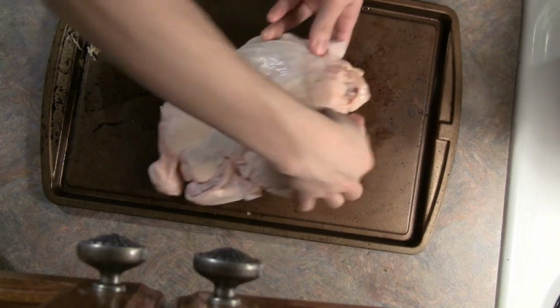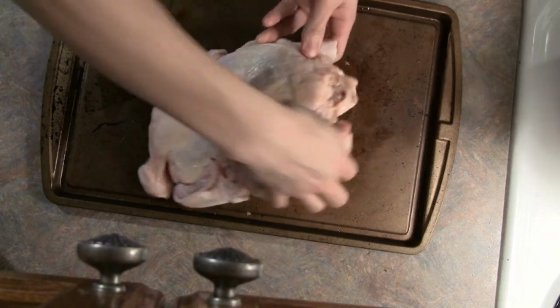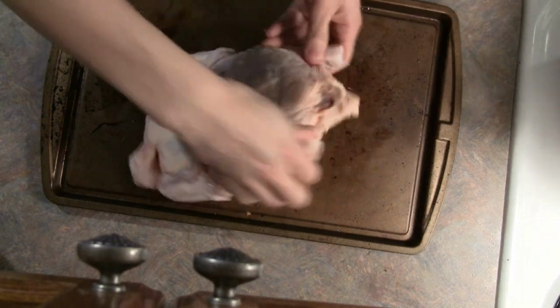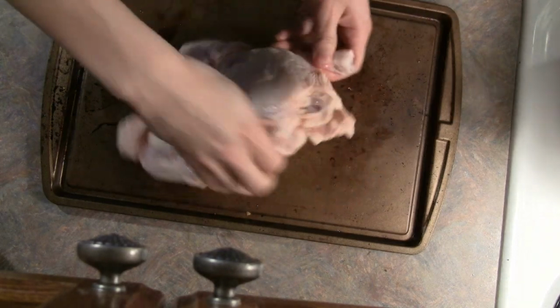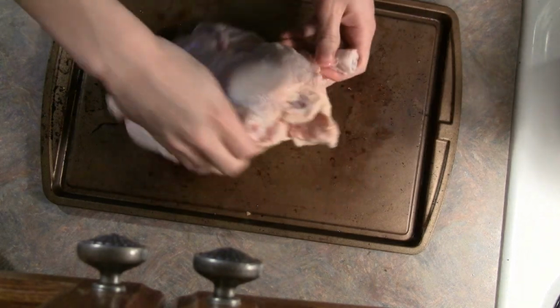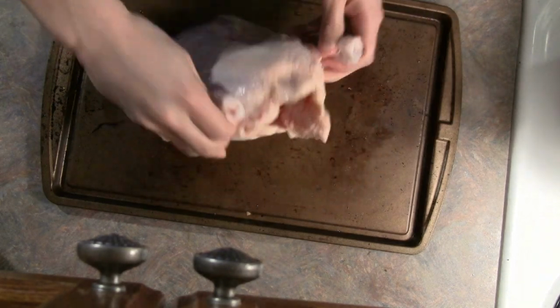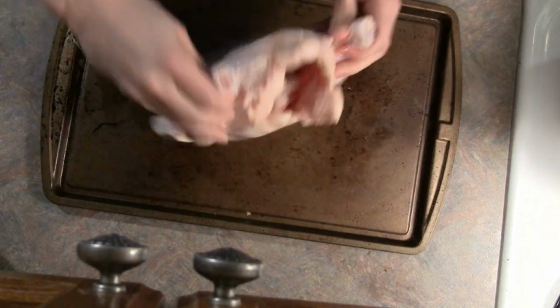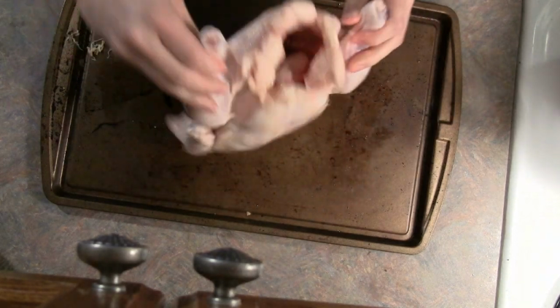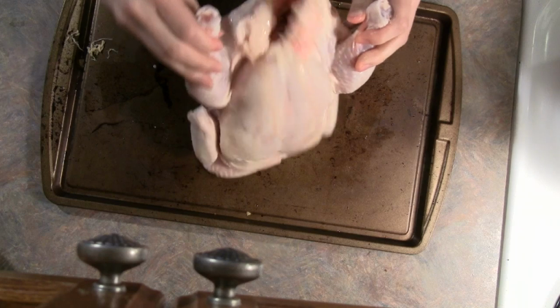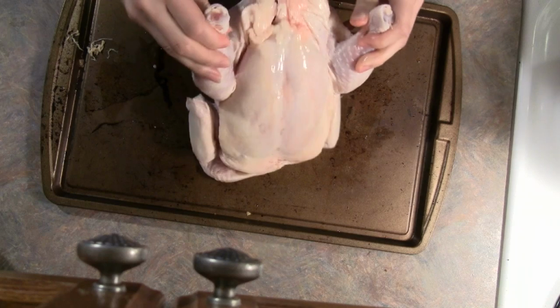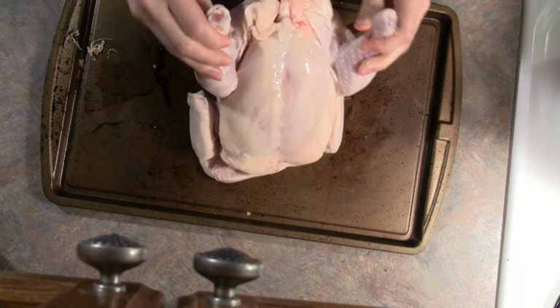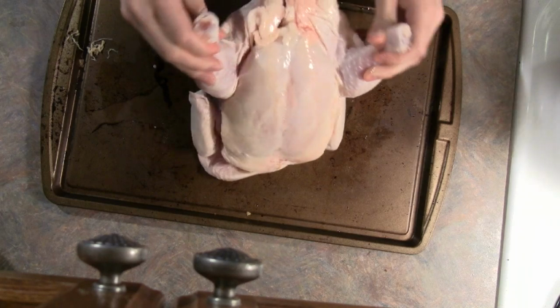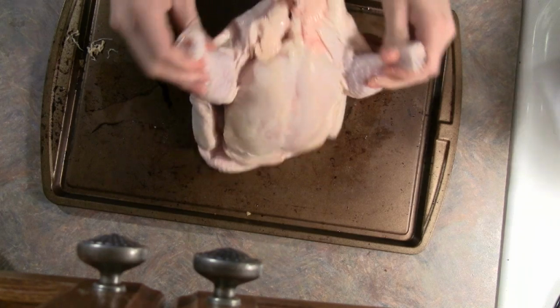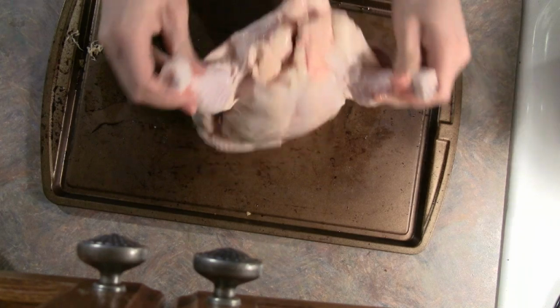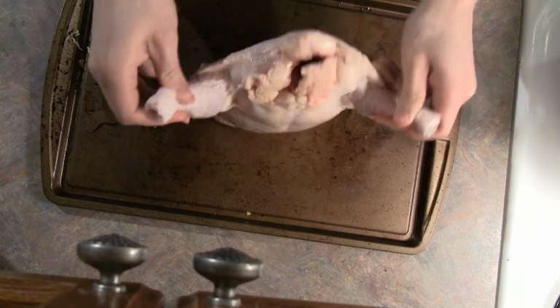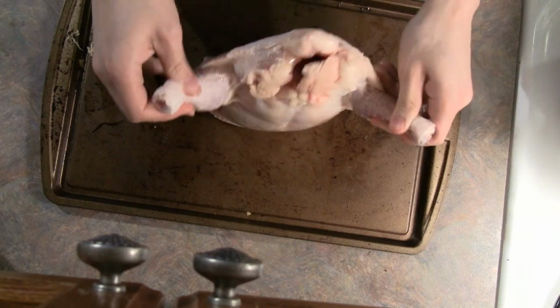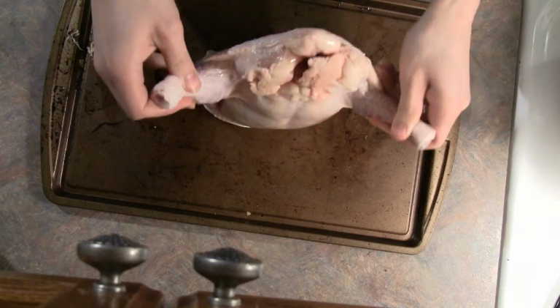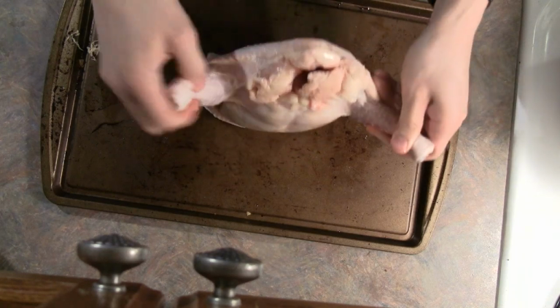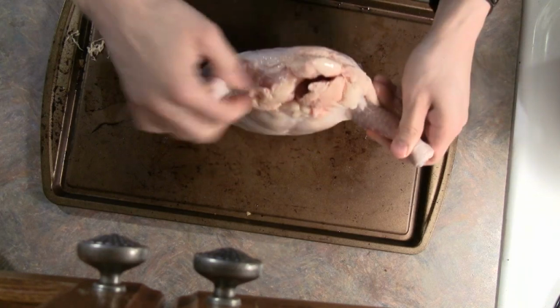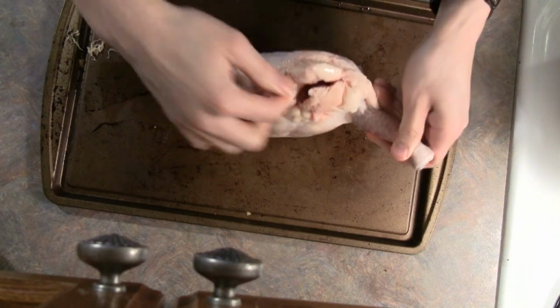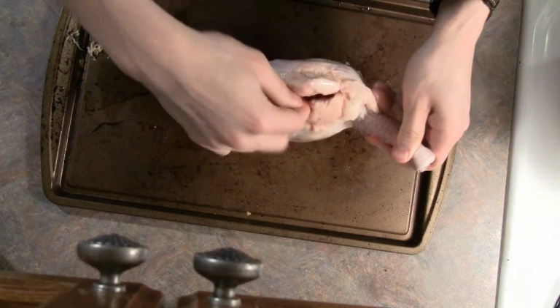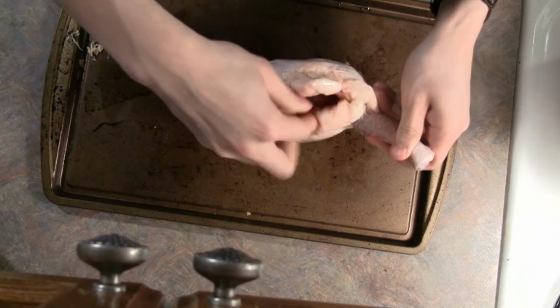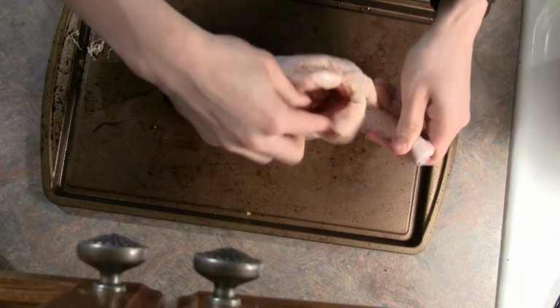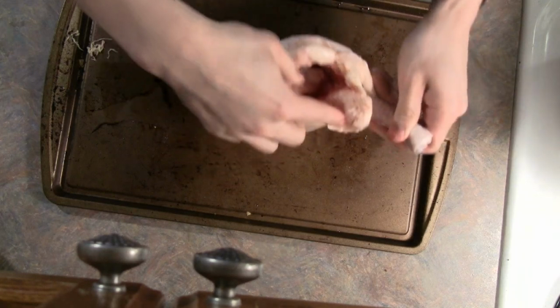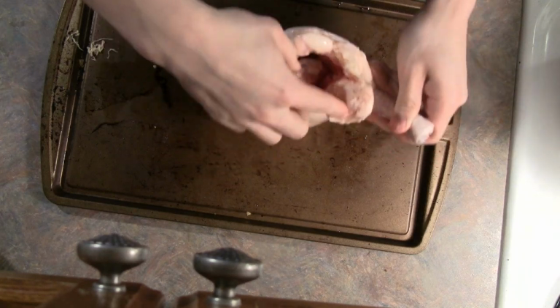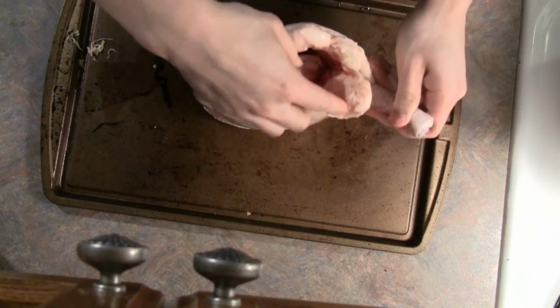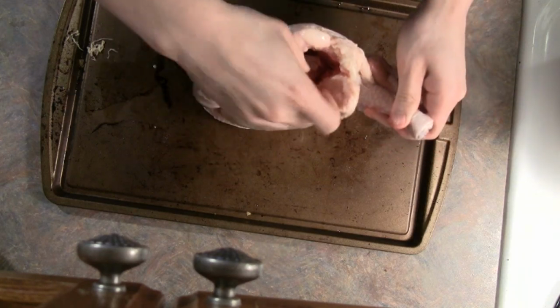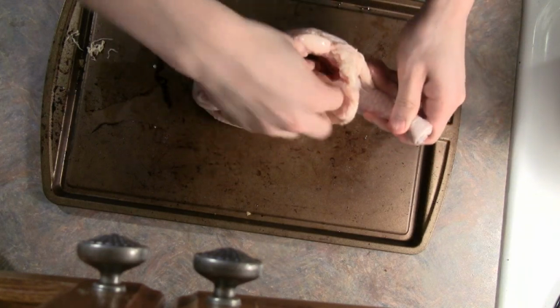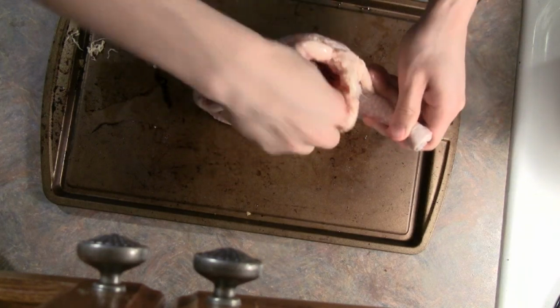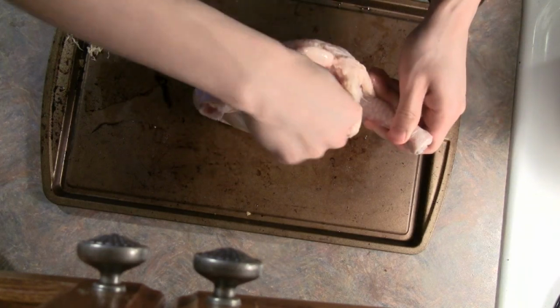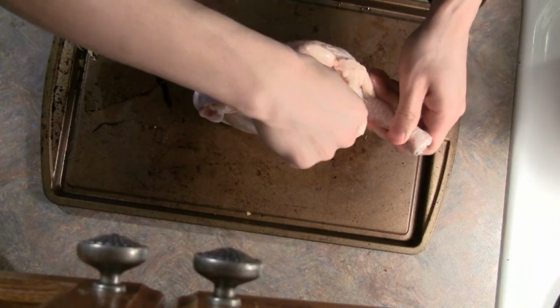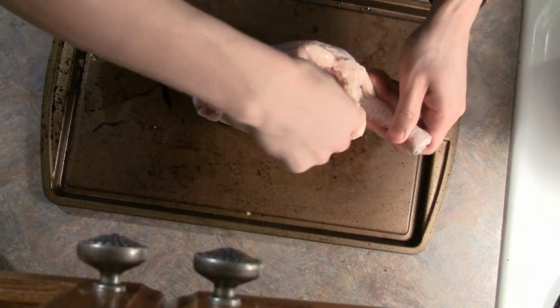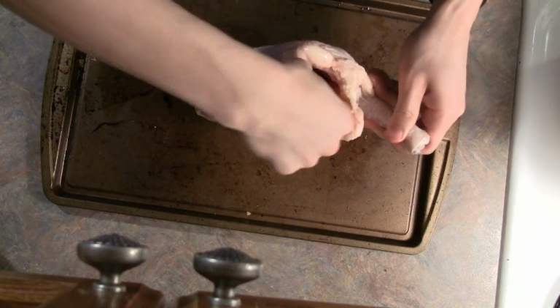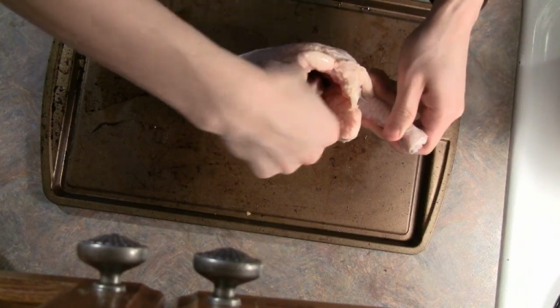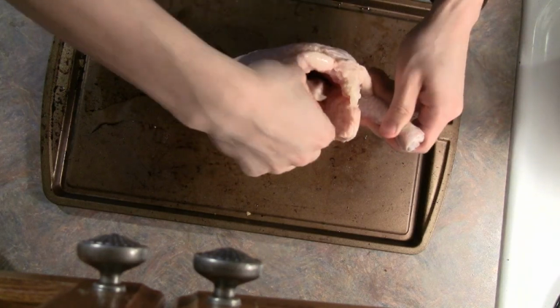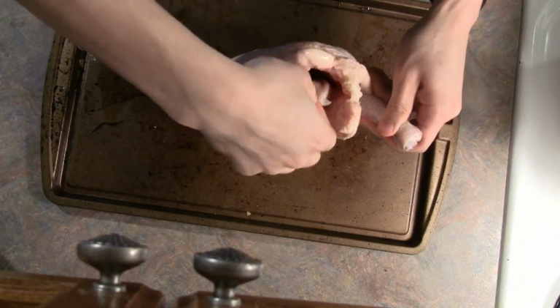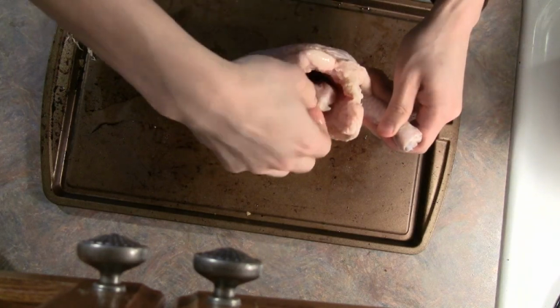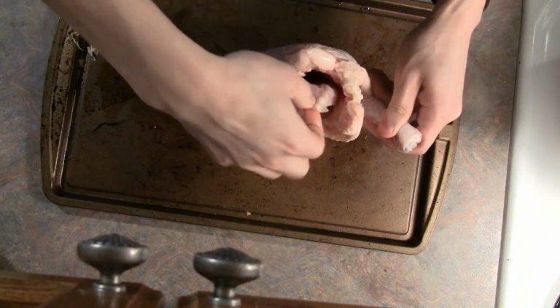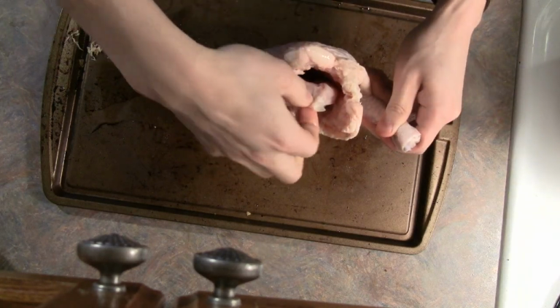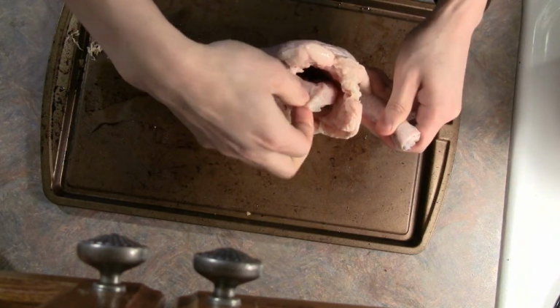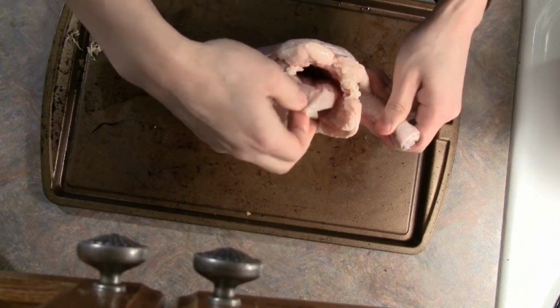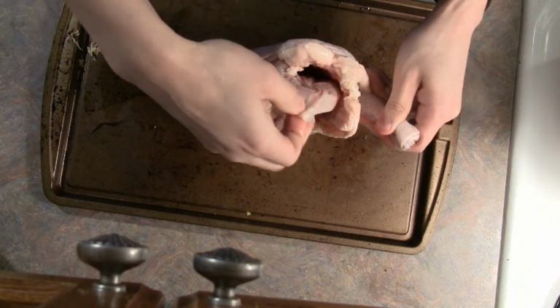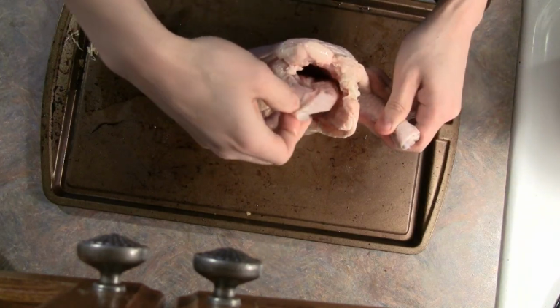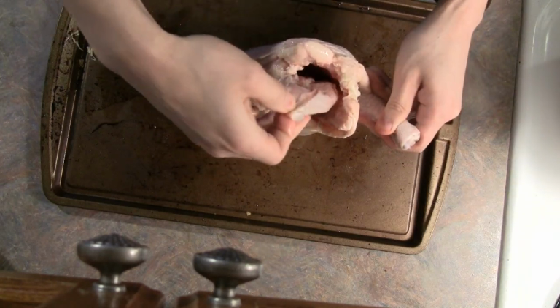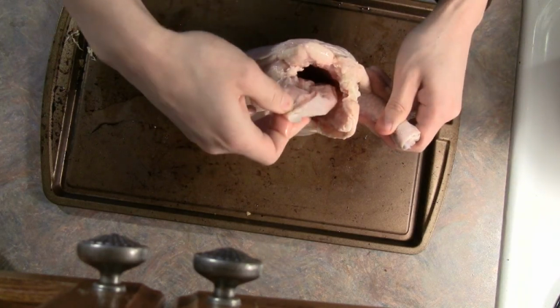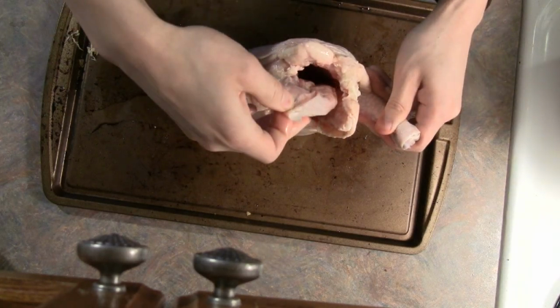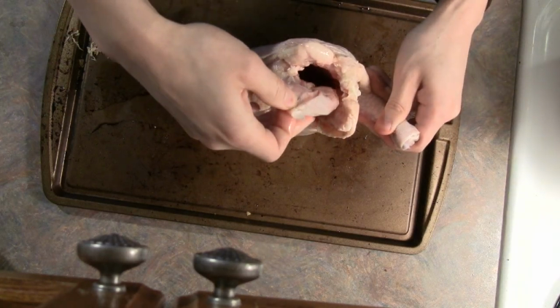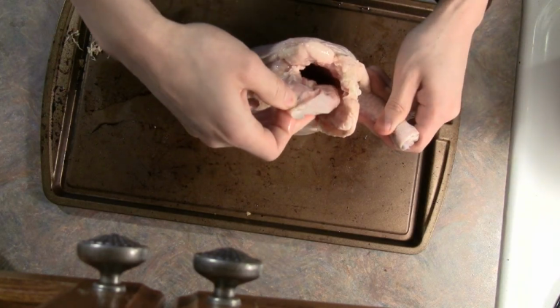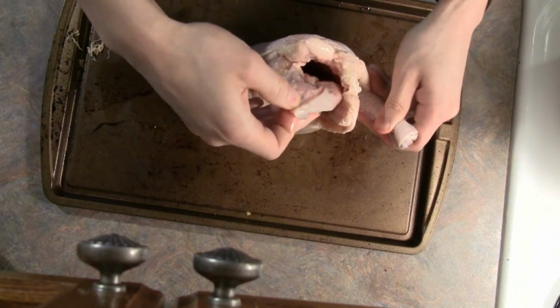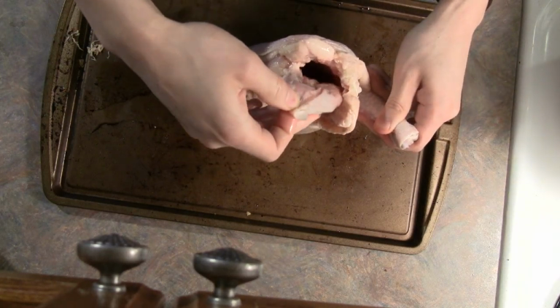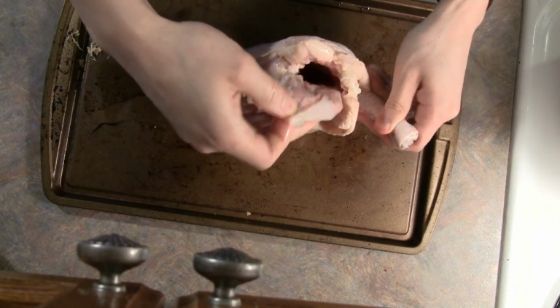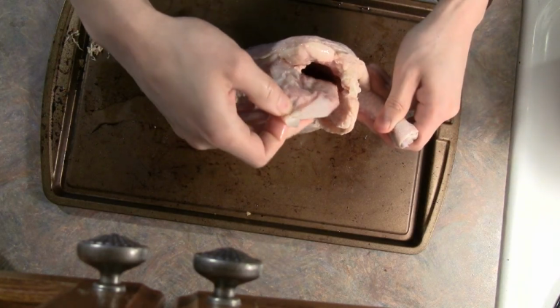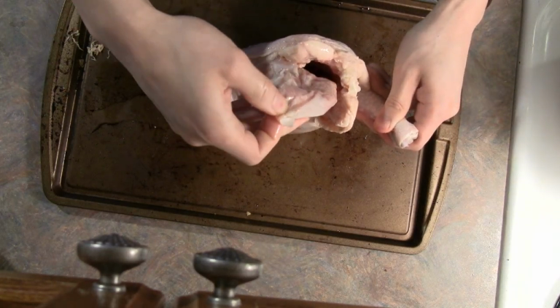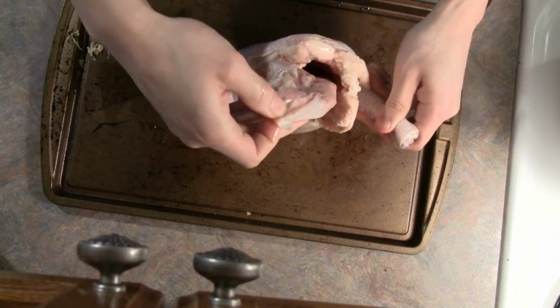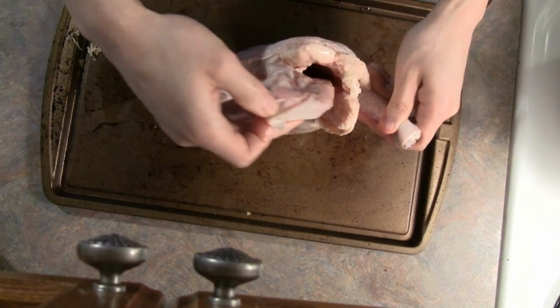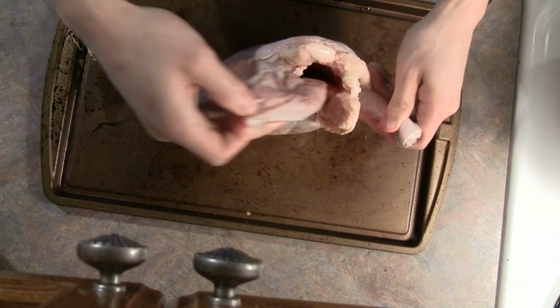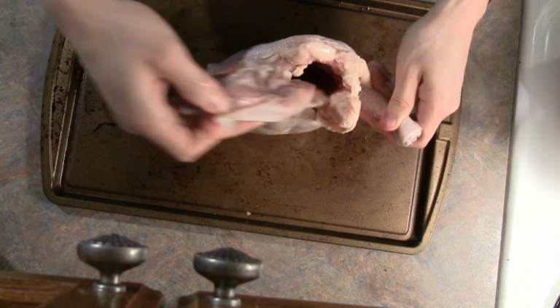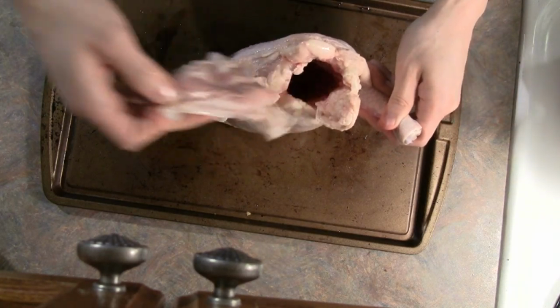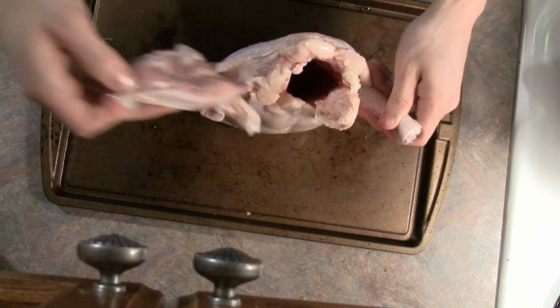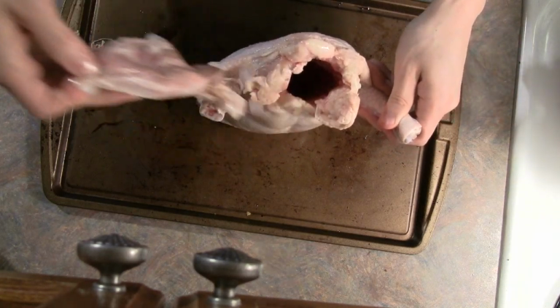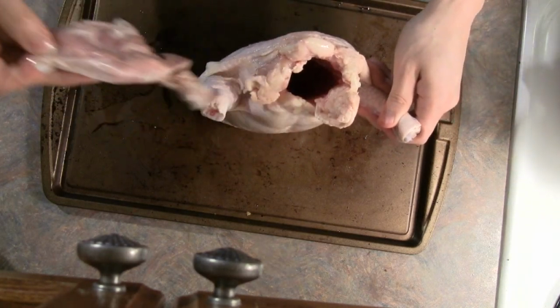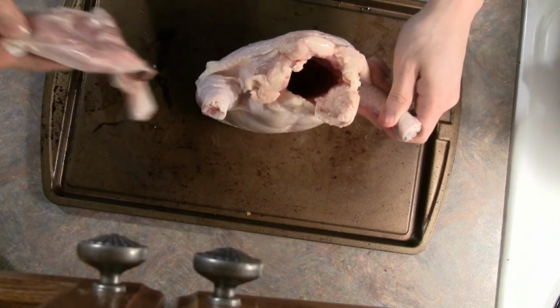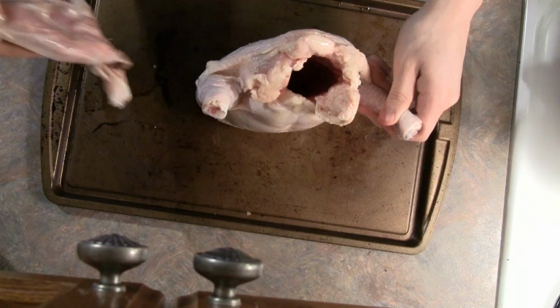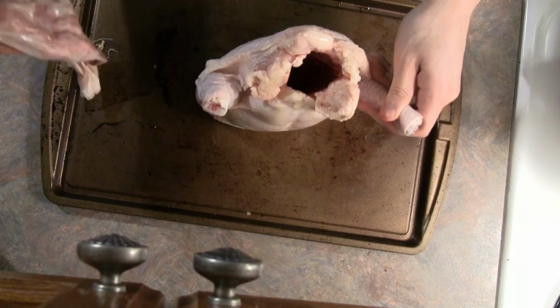Also, if you've bought your chicken from a supermarket, it may have a bag of giblets inside, and you want to make sure you take that out before we cook it.